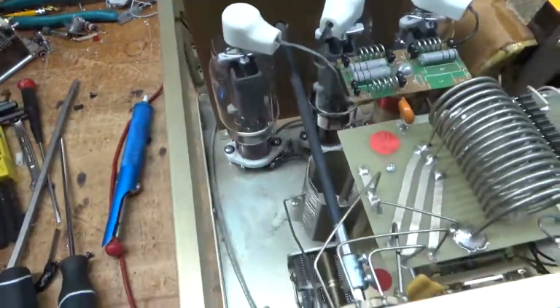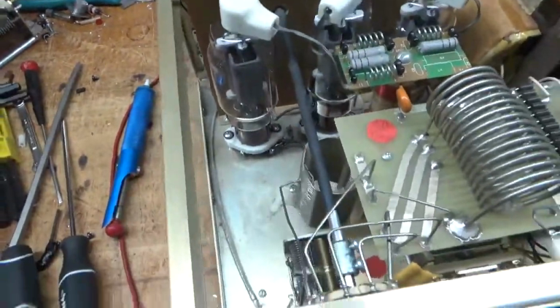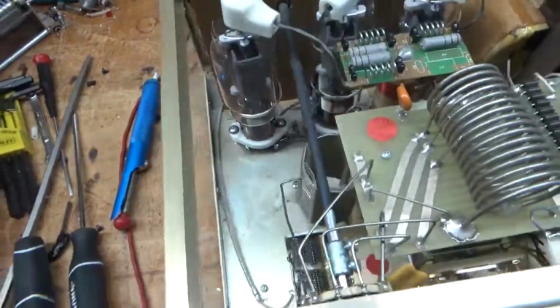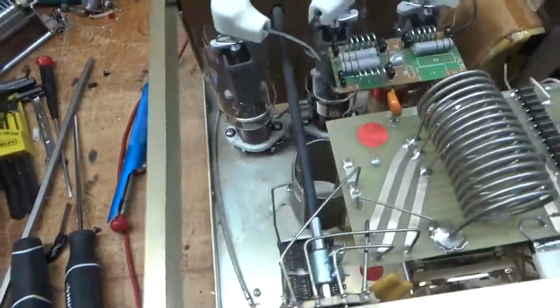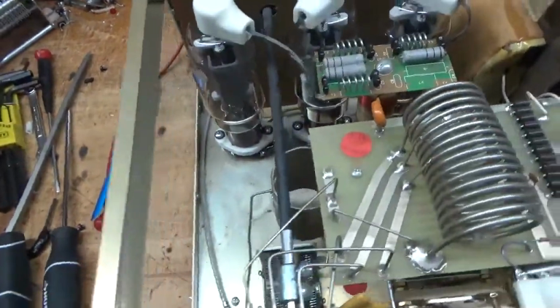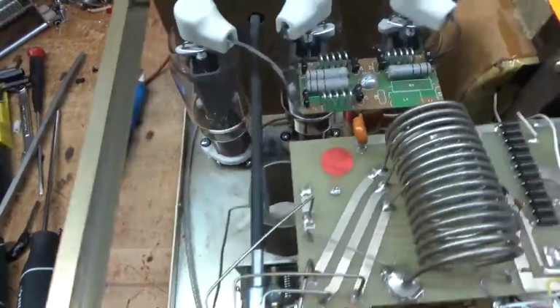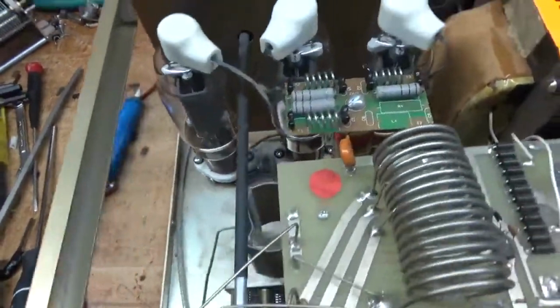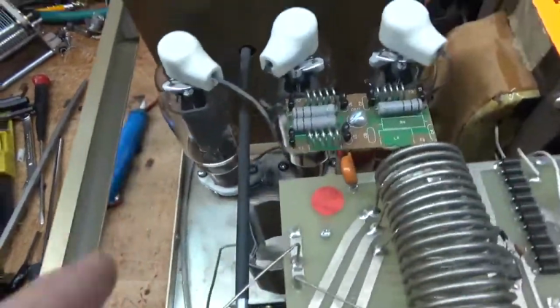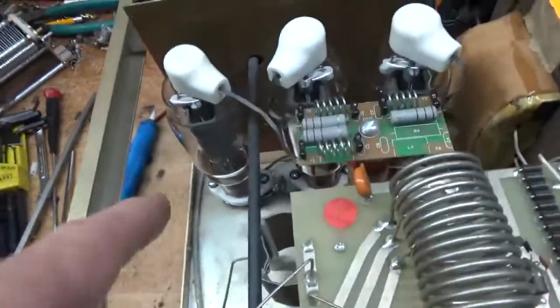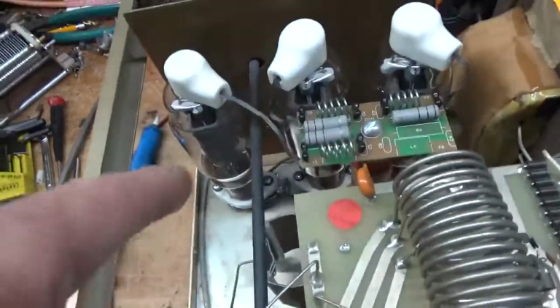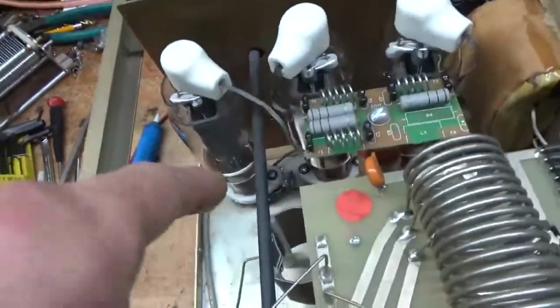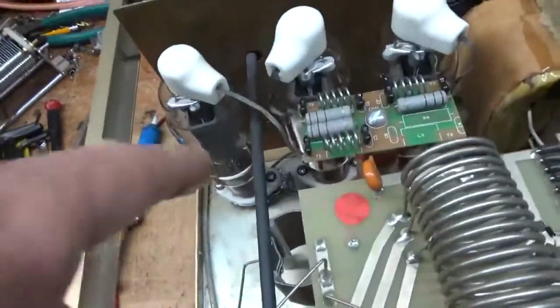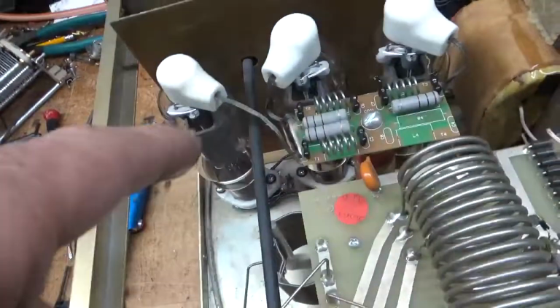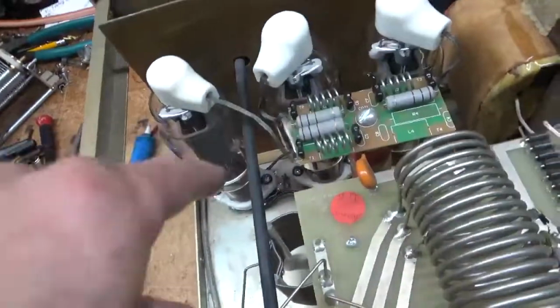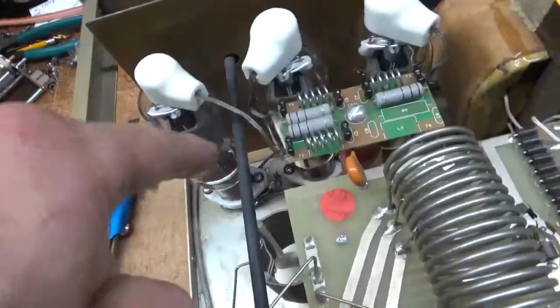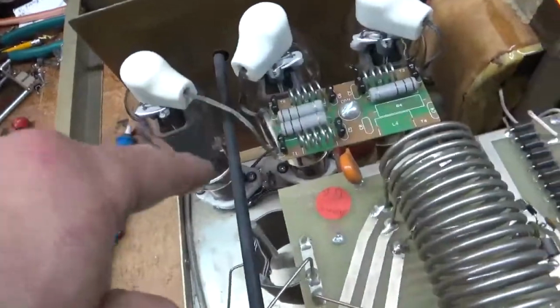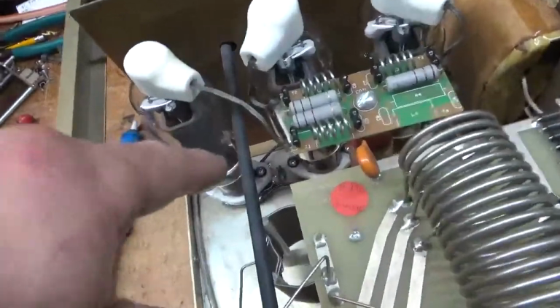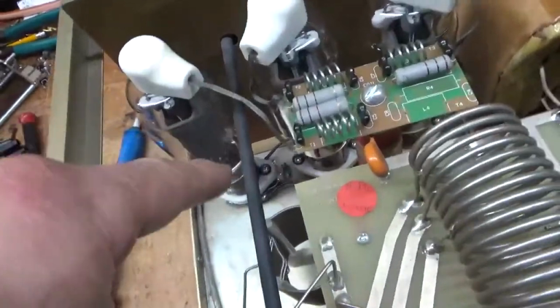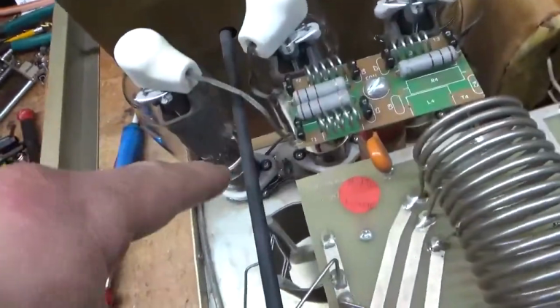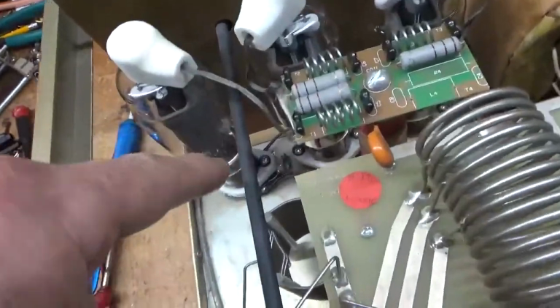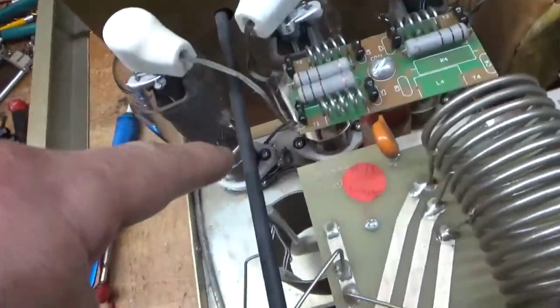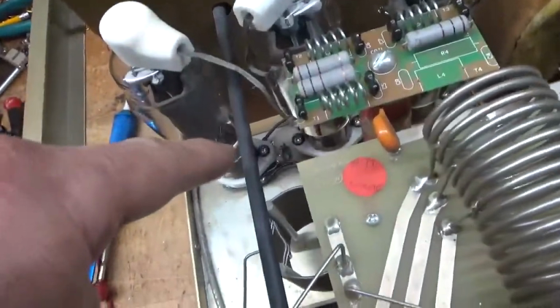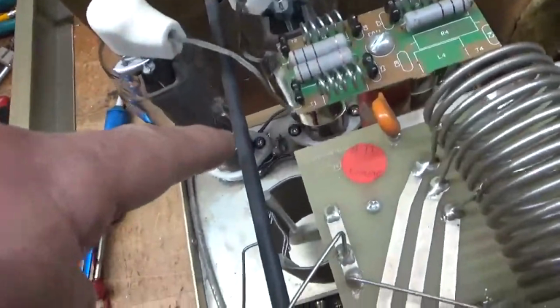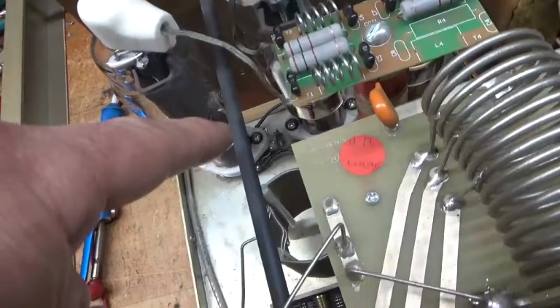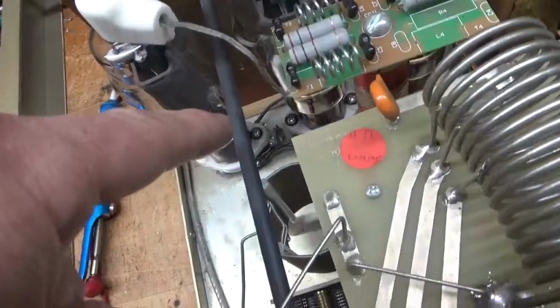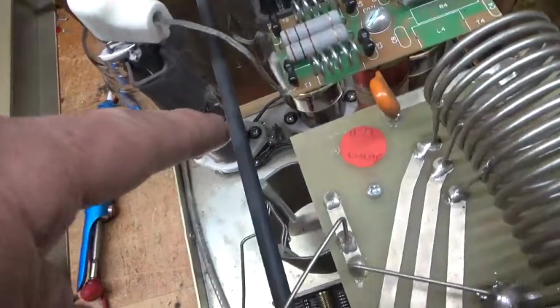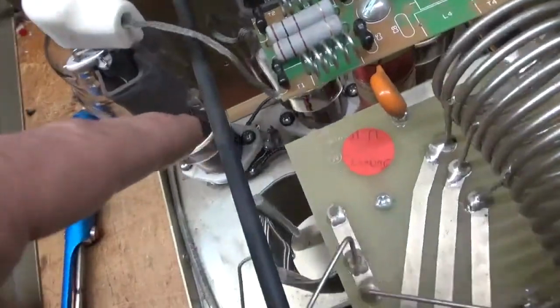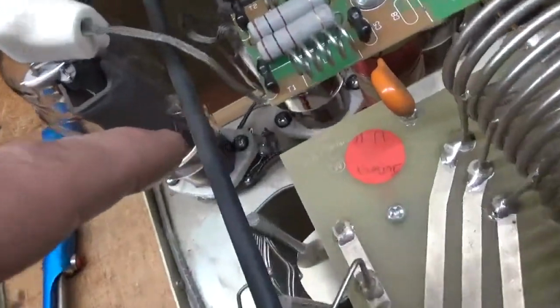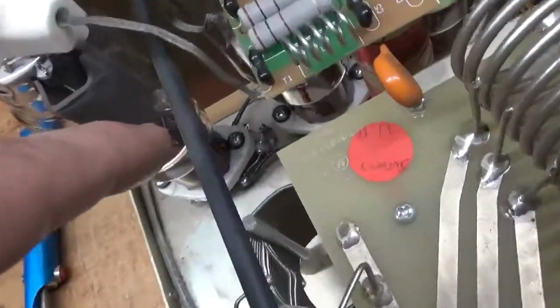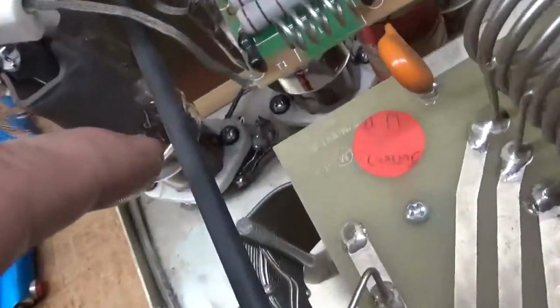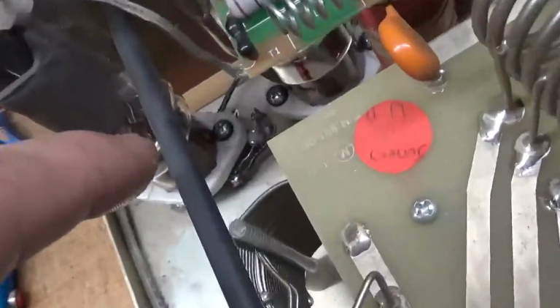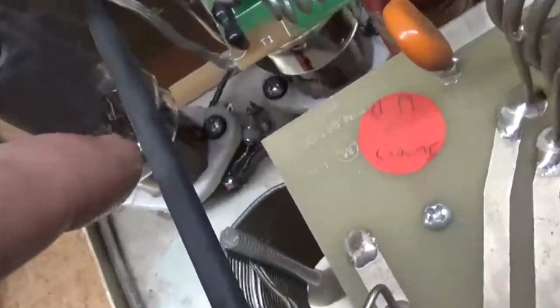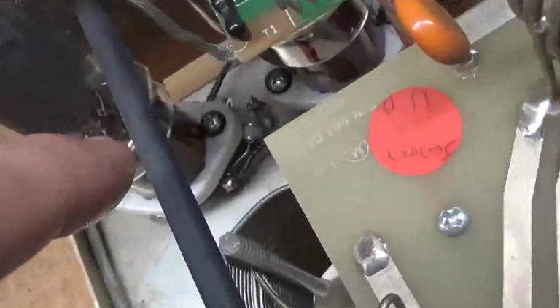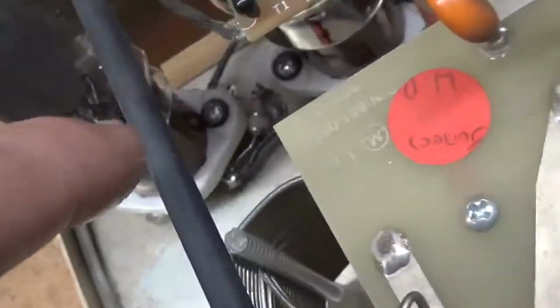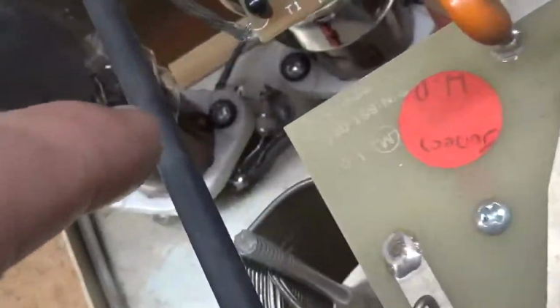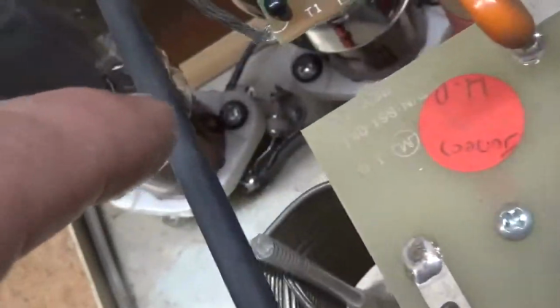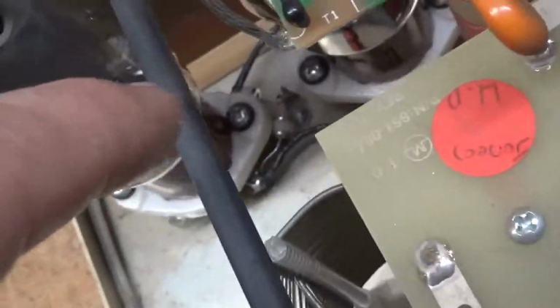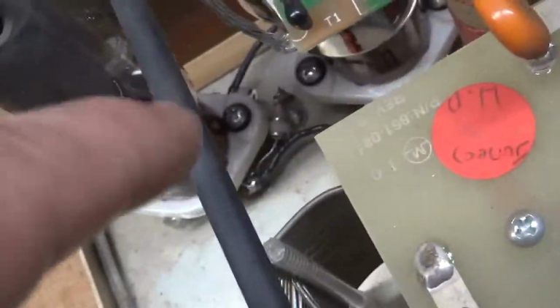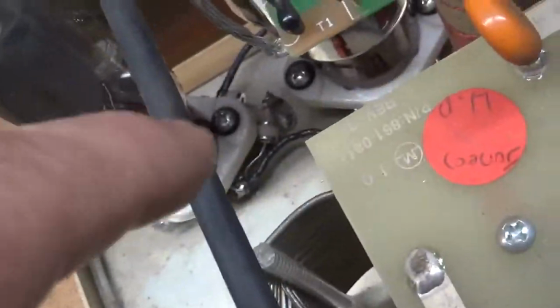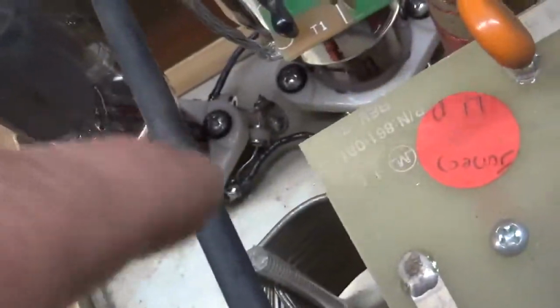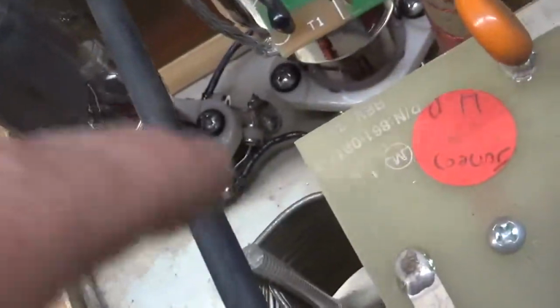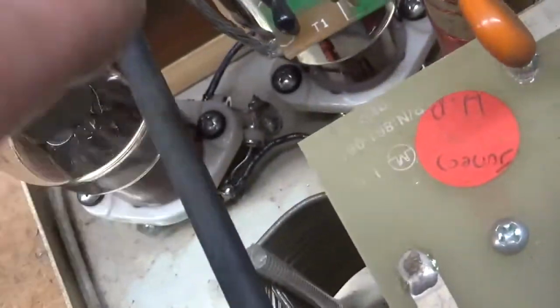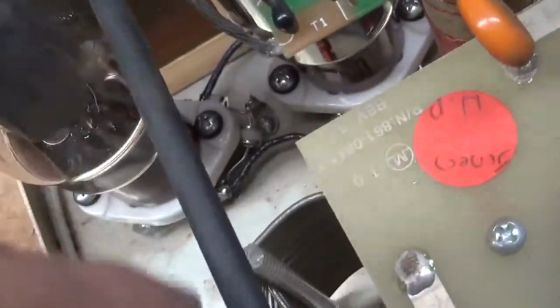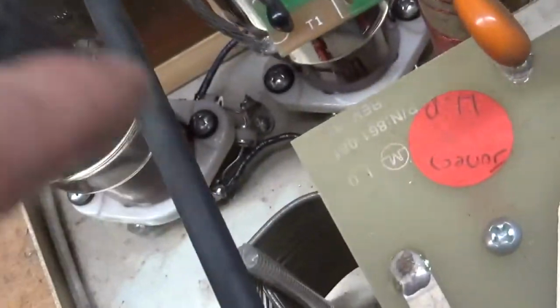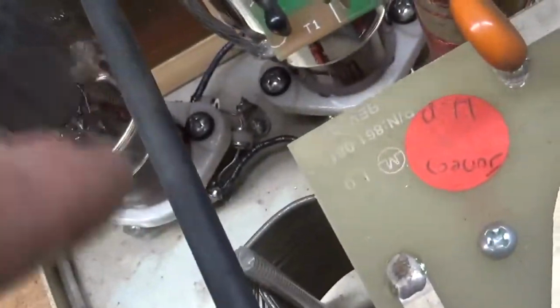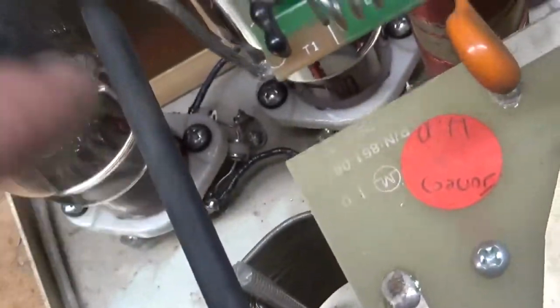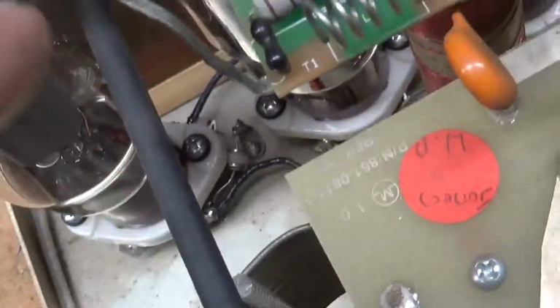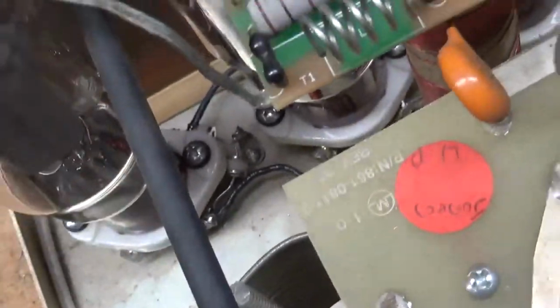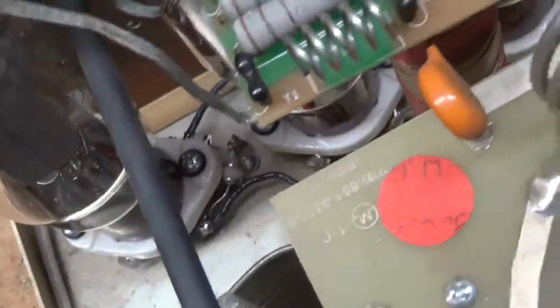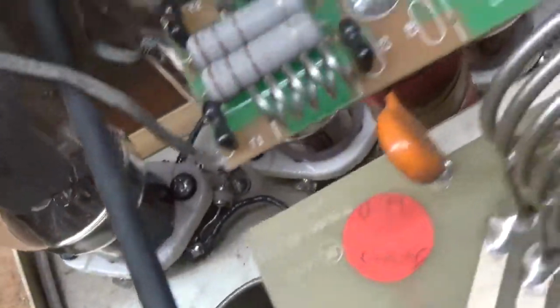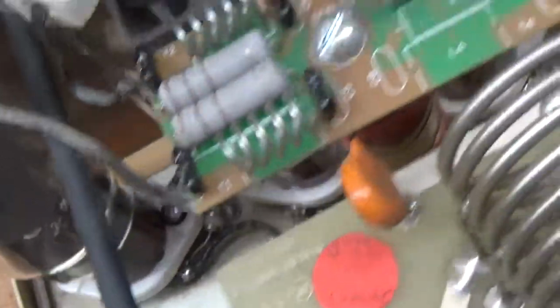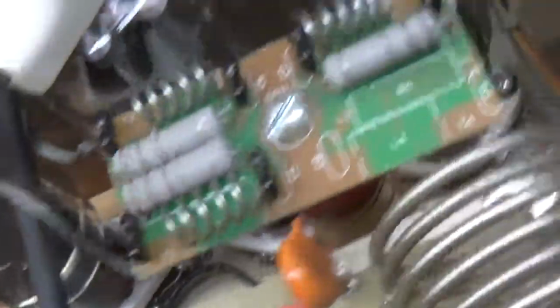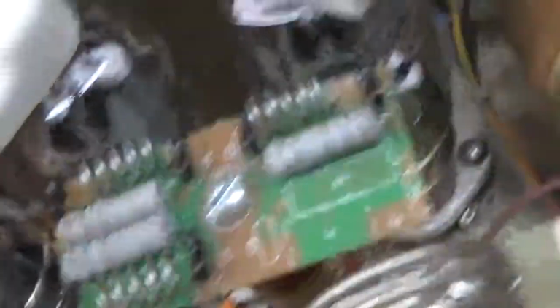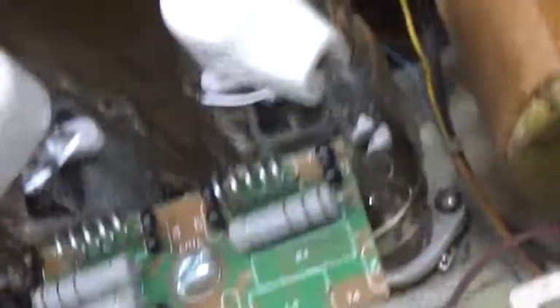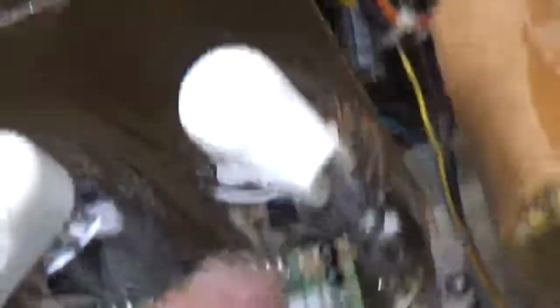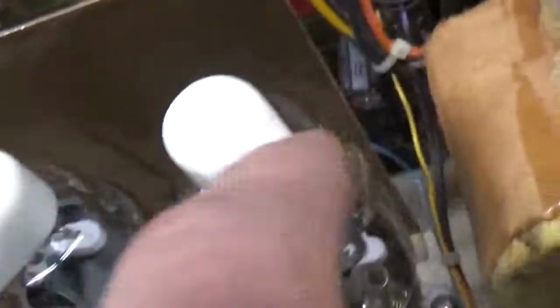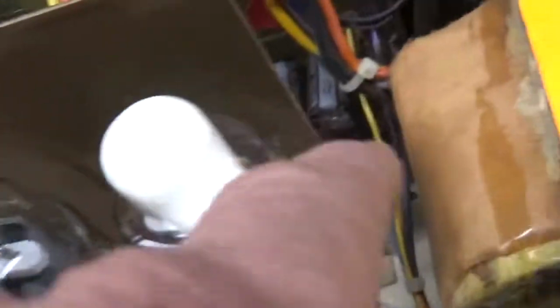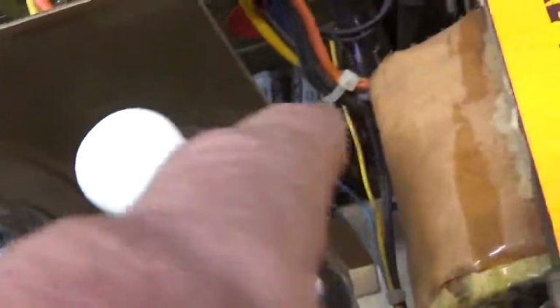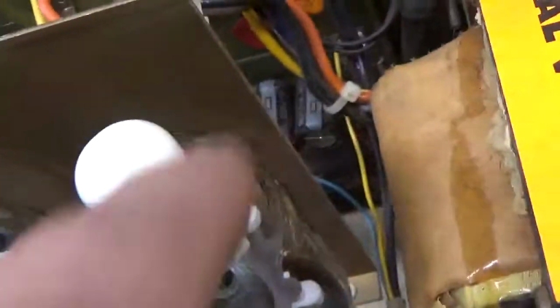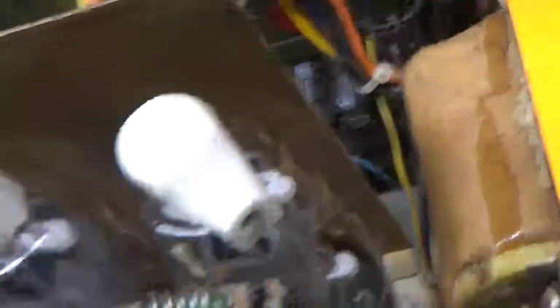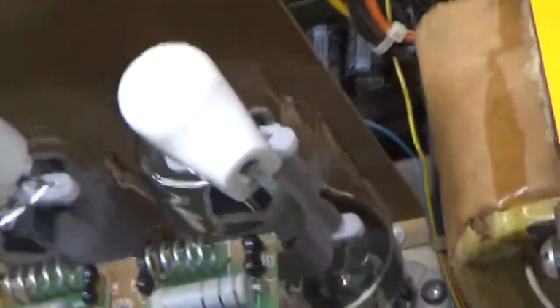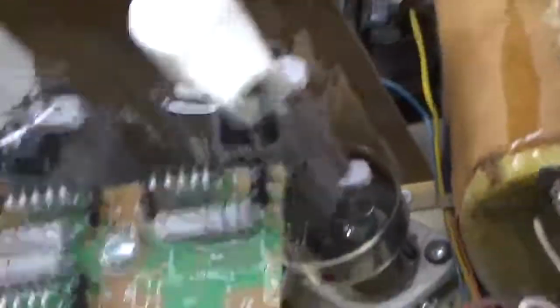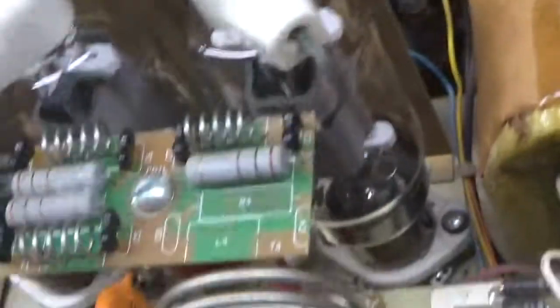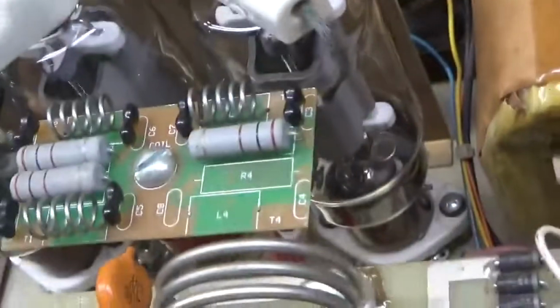I ended up putting in gas discharge tubes between the filament and ground on either side of the filament, and got rid of the MOVs.